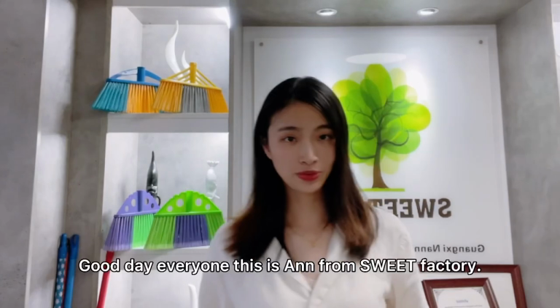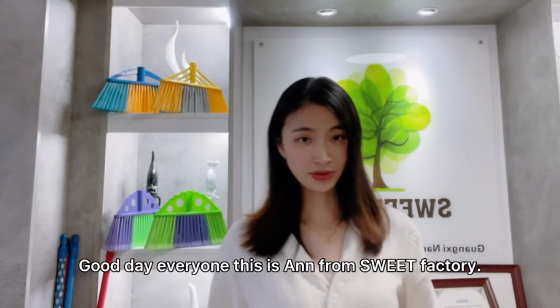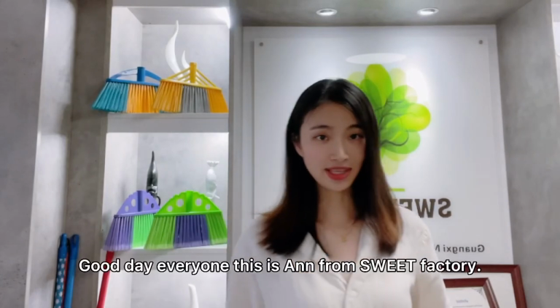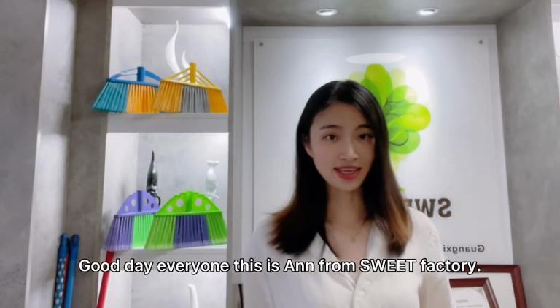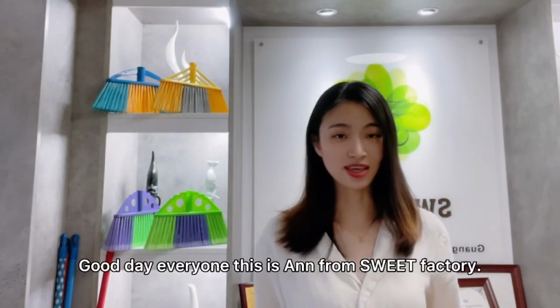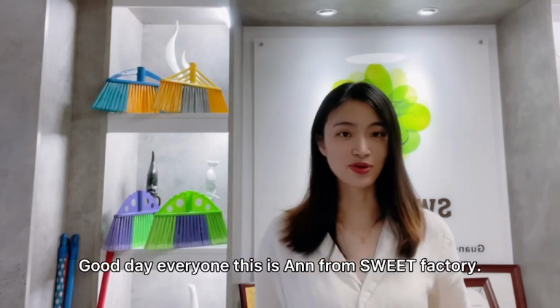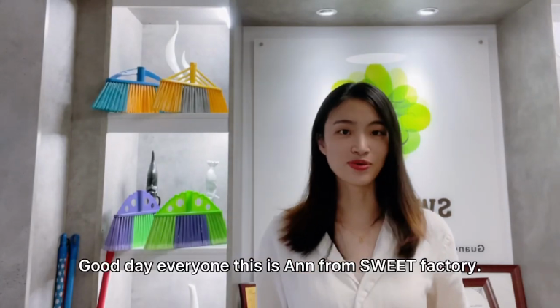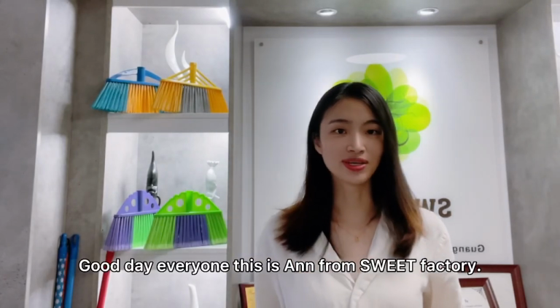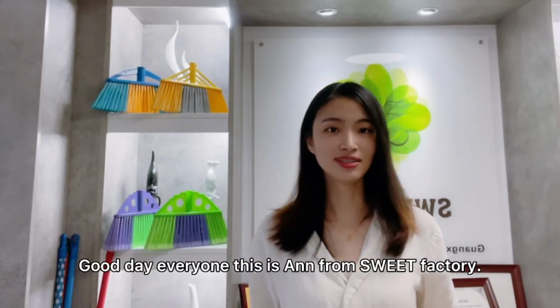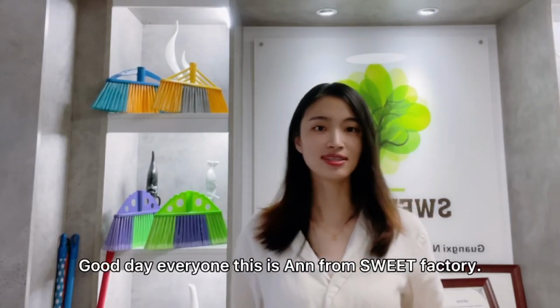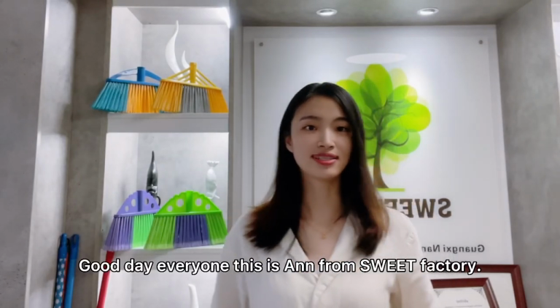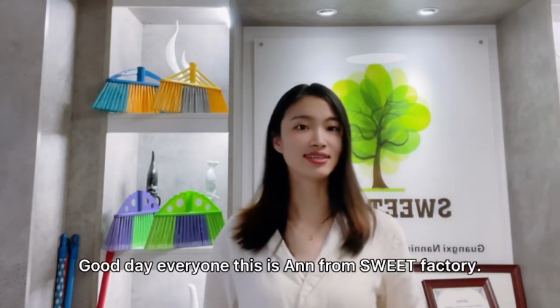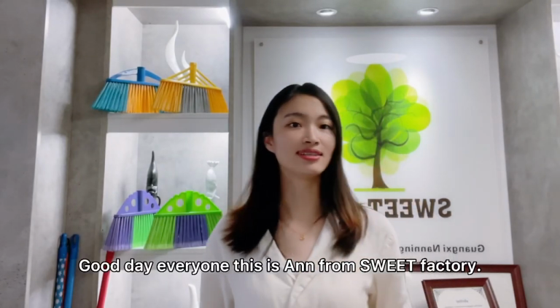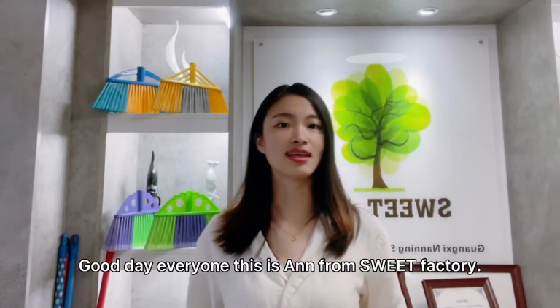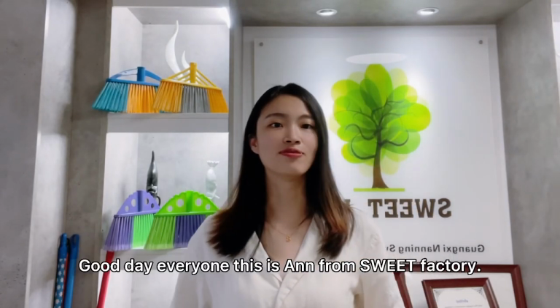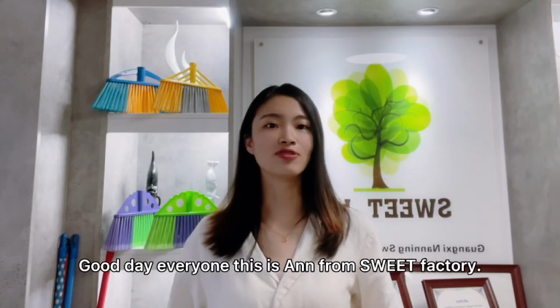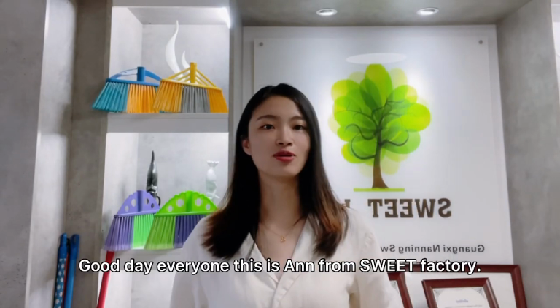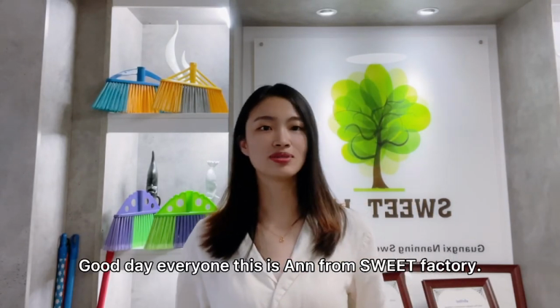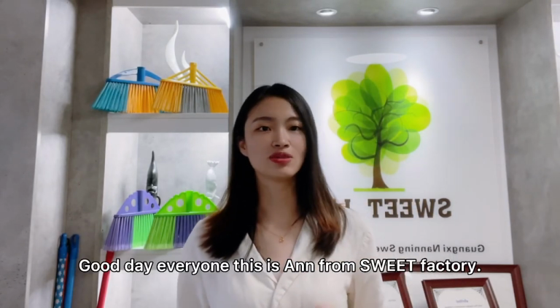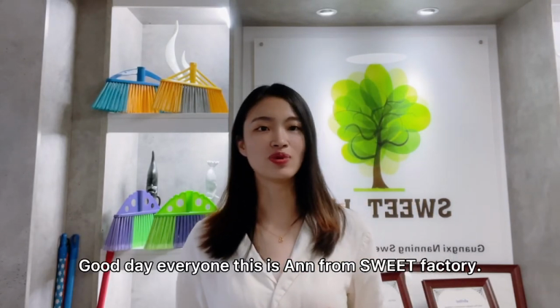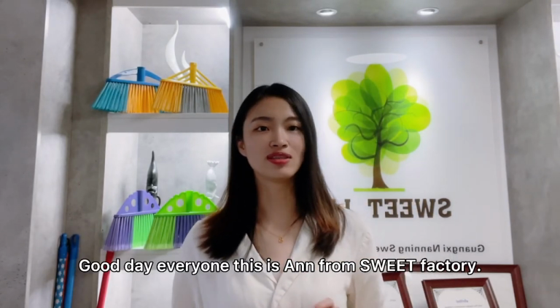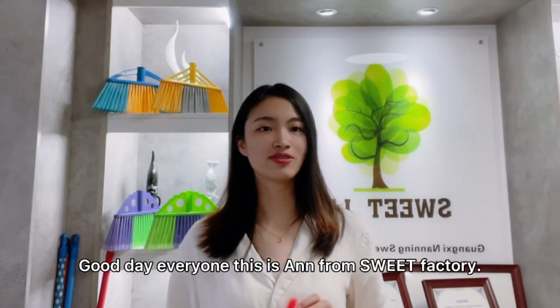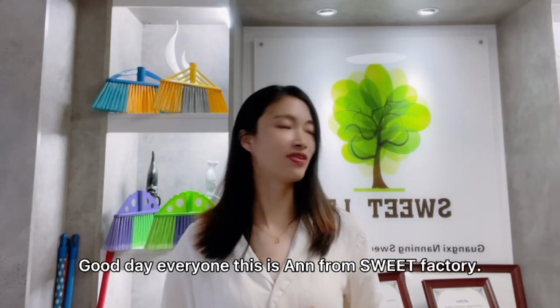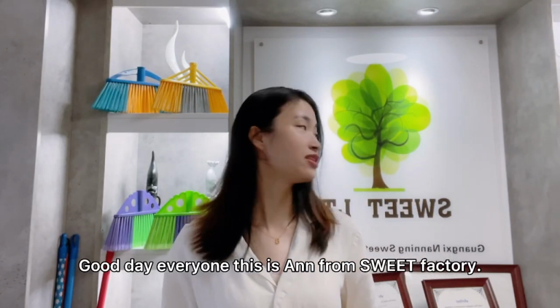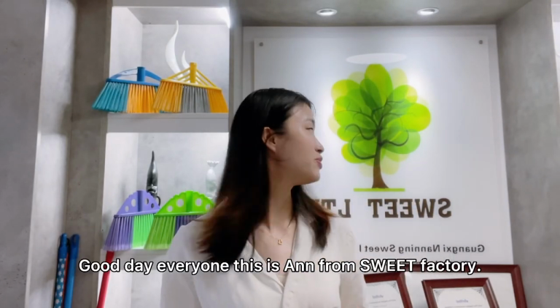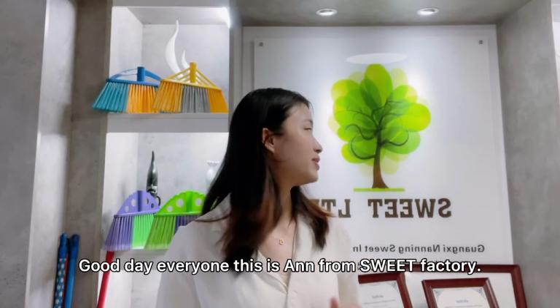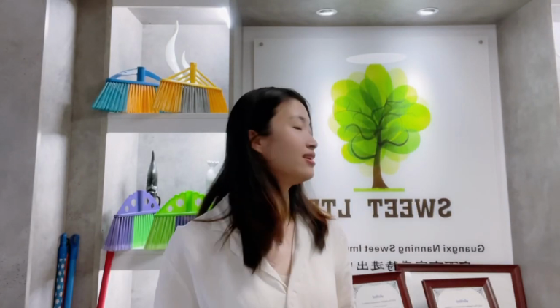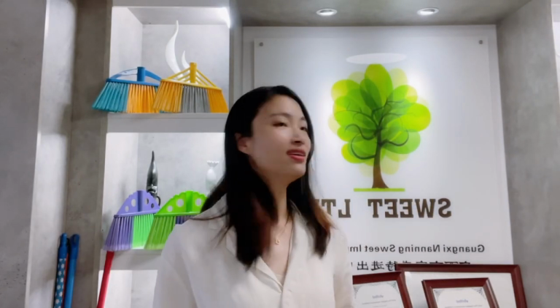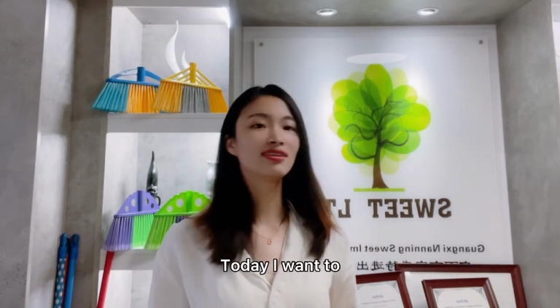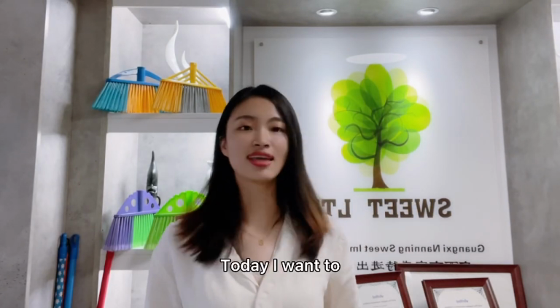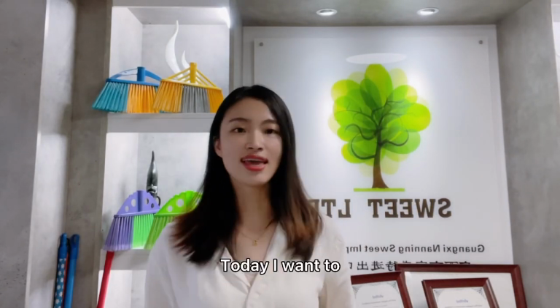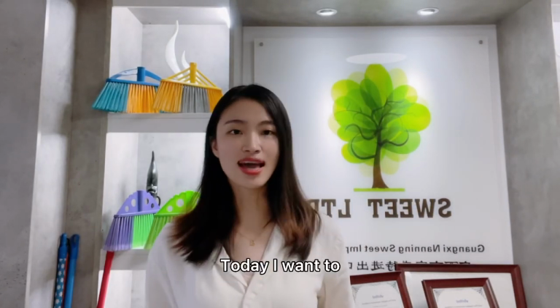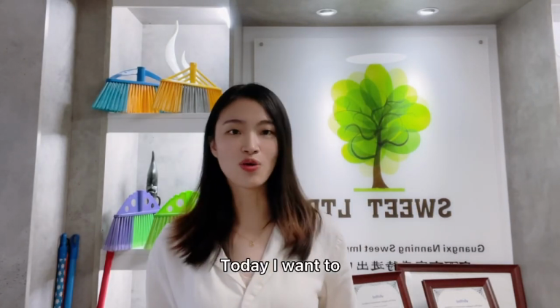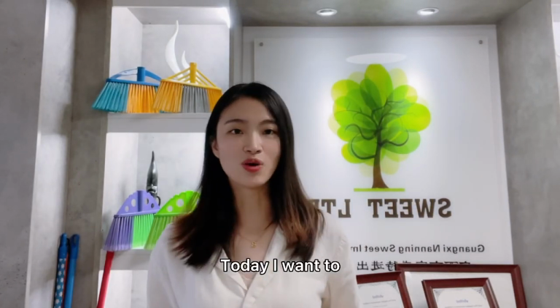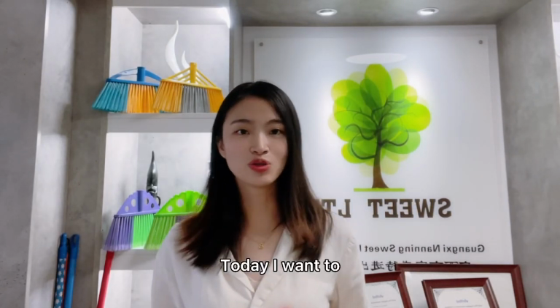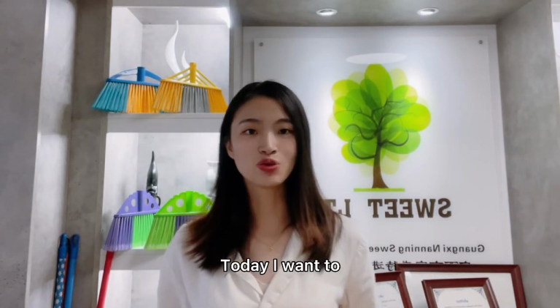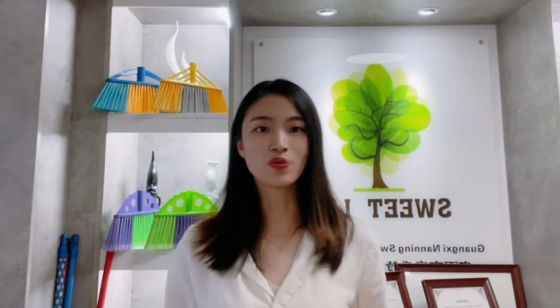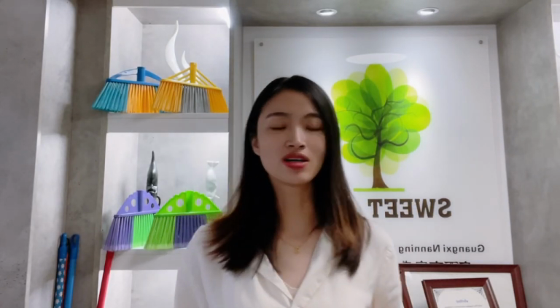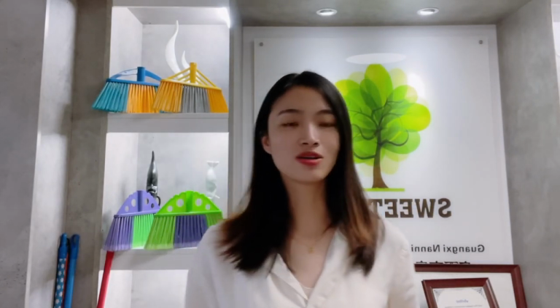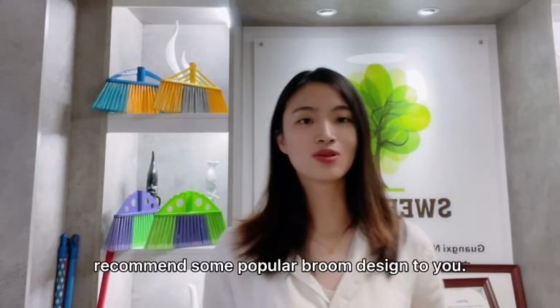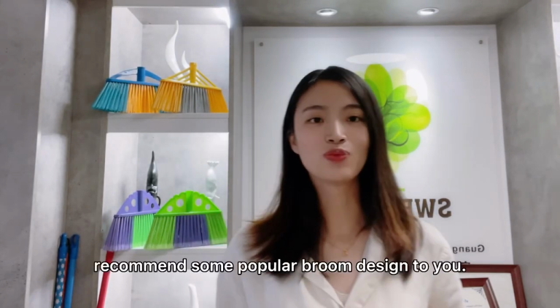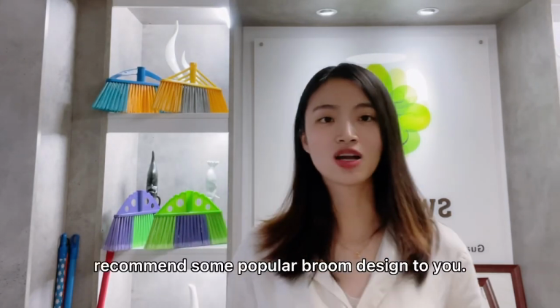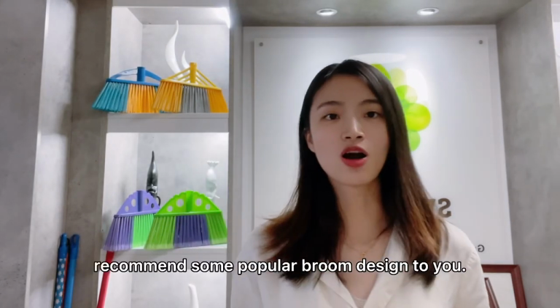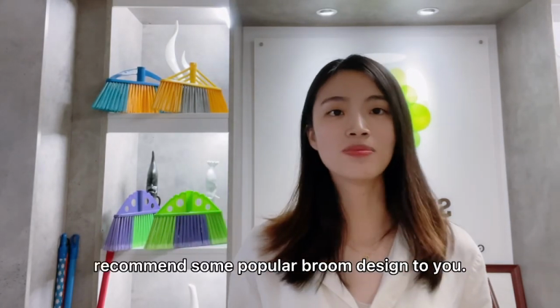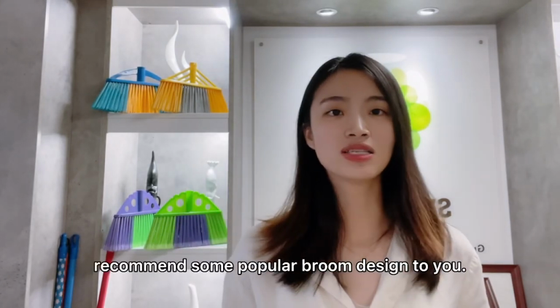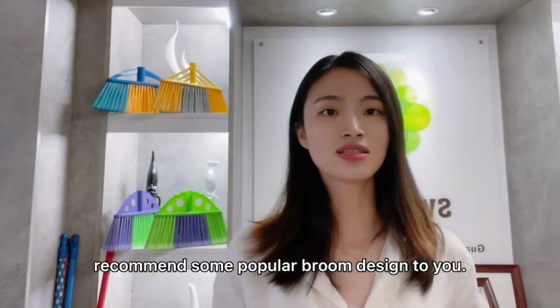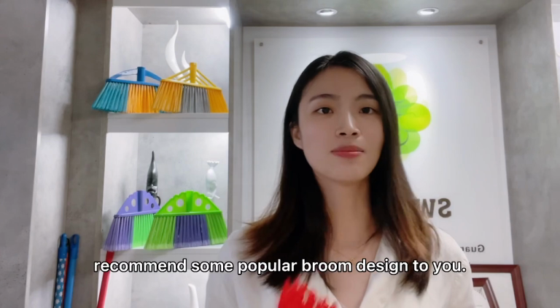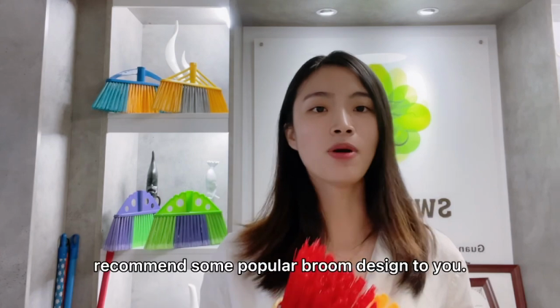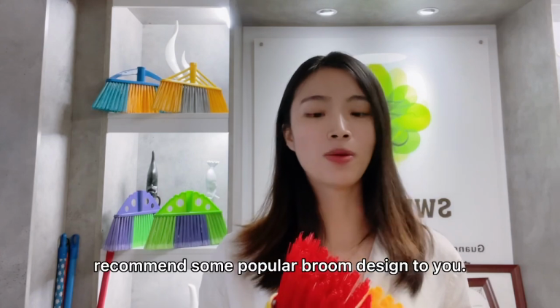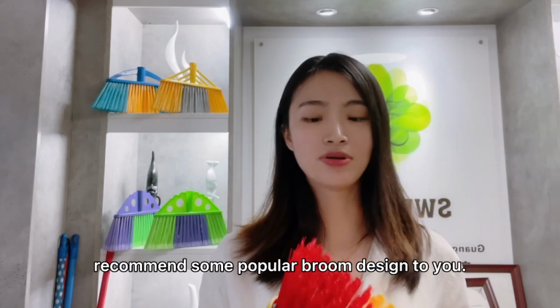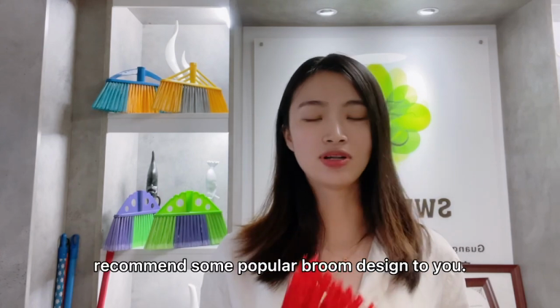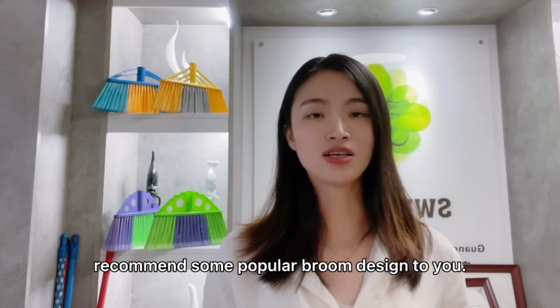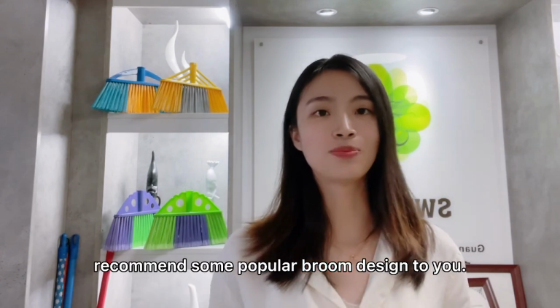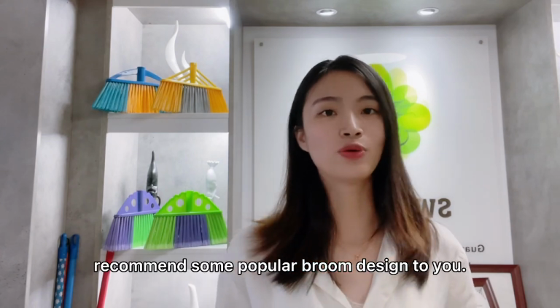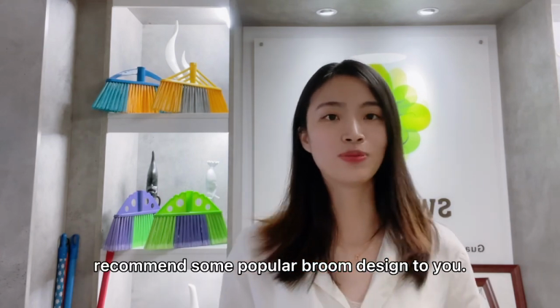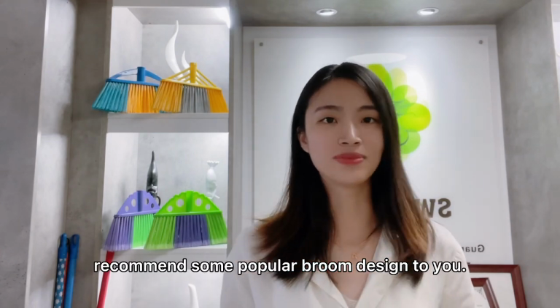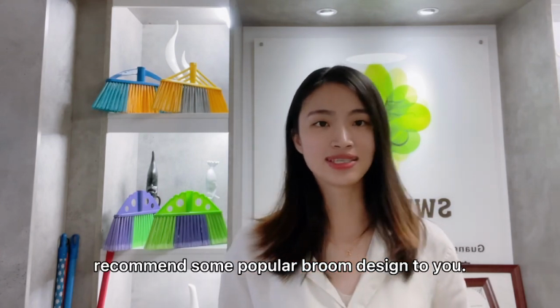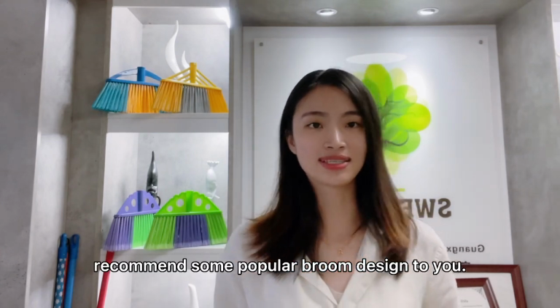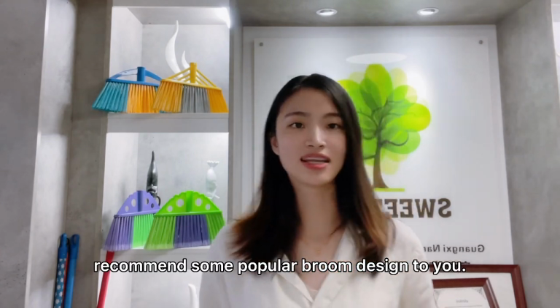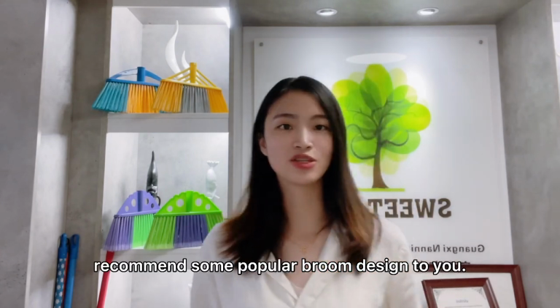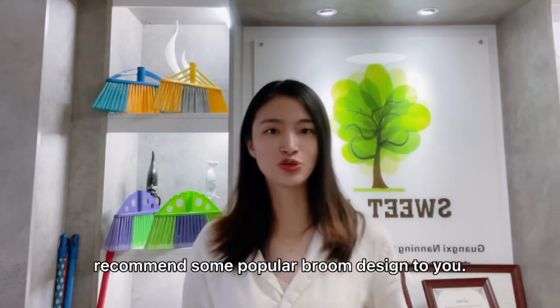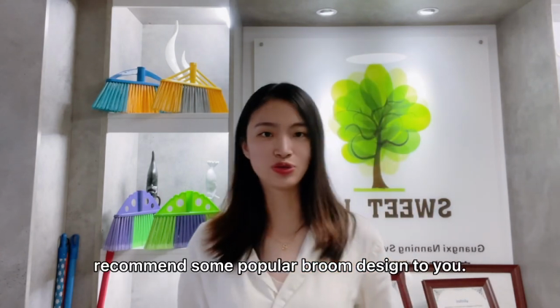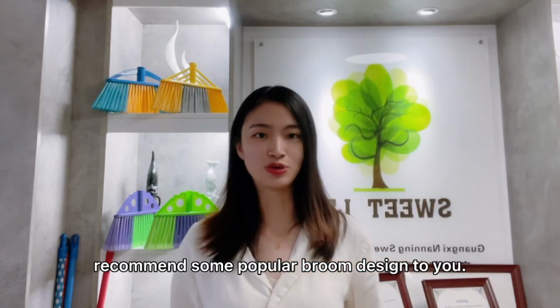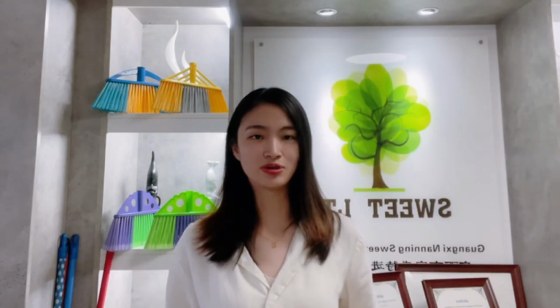Good day everyone, this is M.Bloom Sweet Battery. Today I want to recommend some popular bloom design to you.